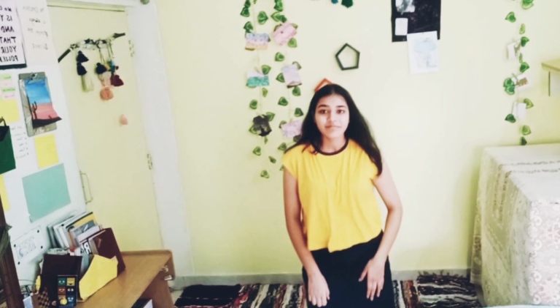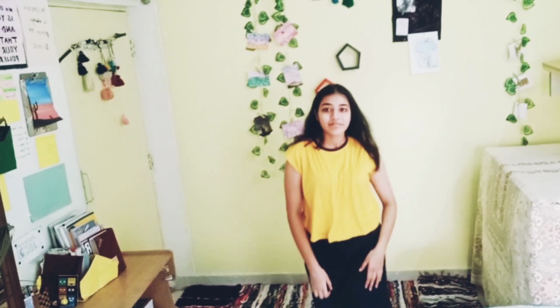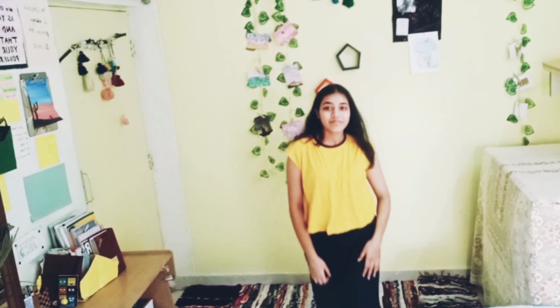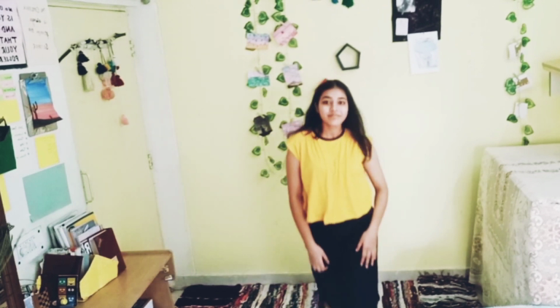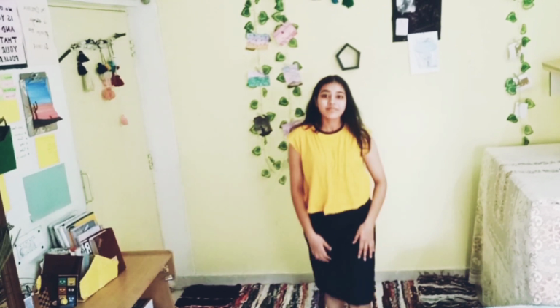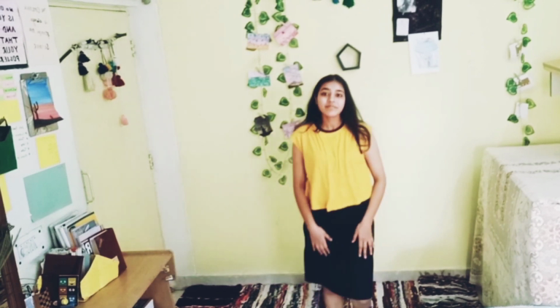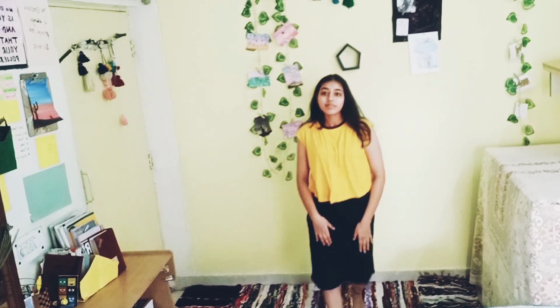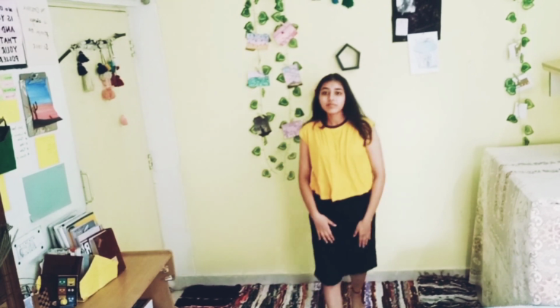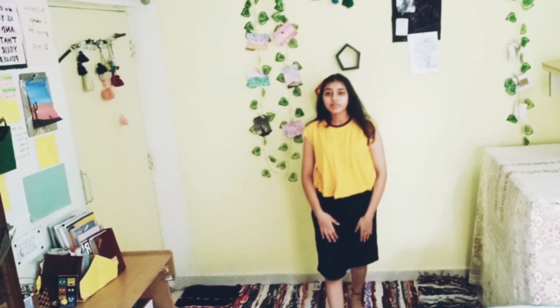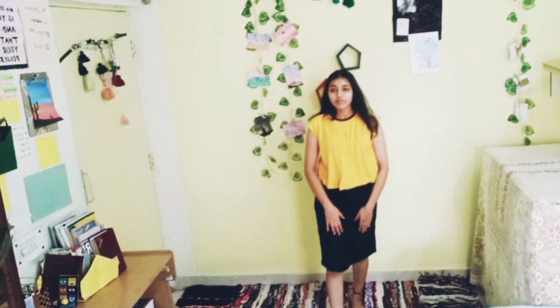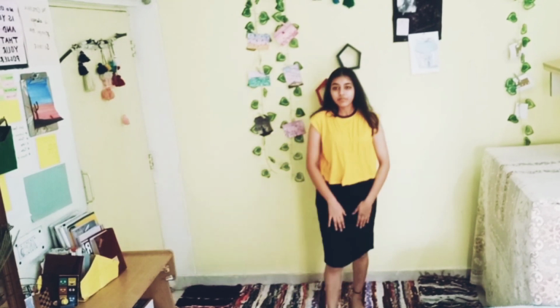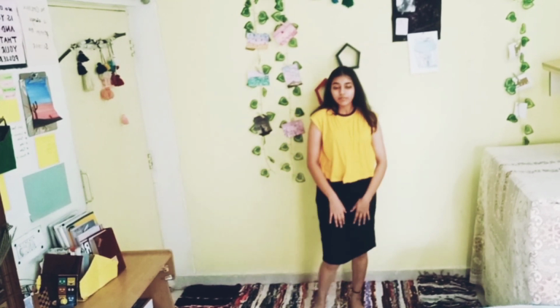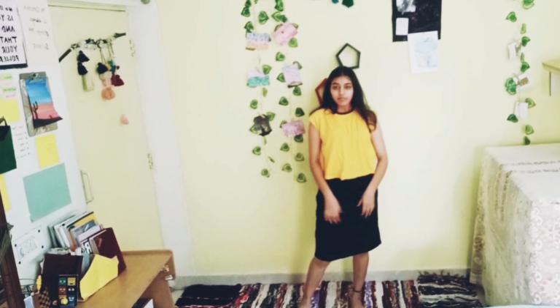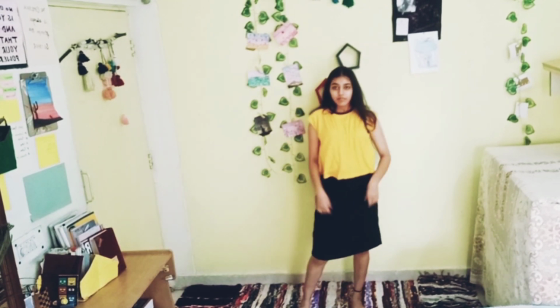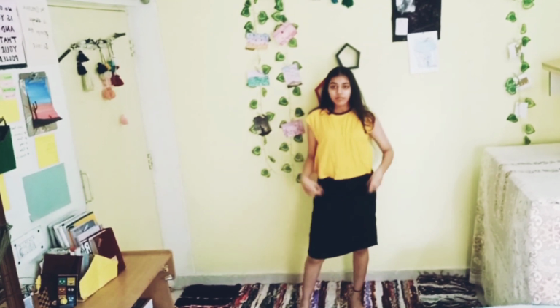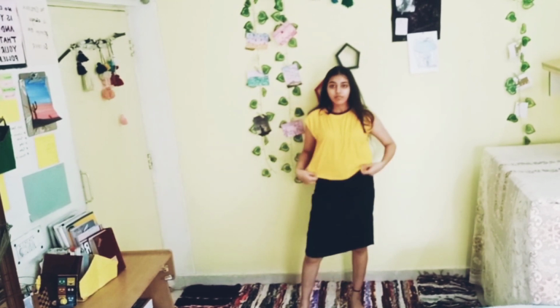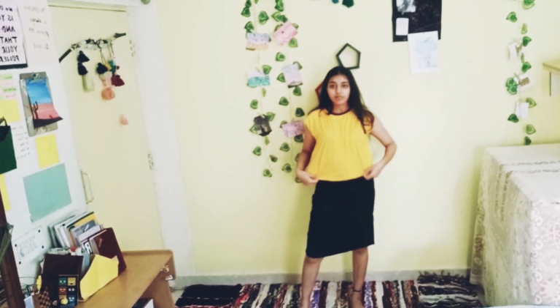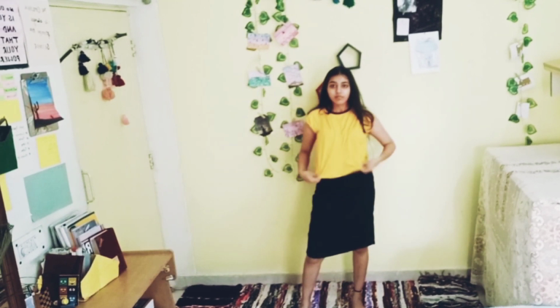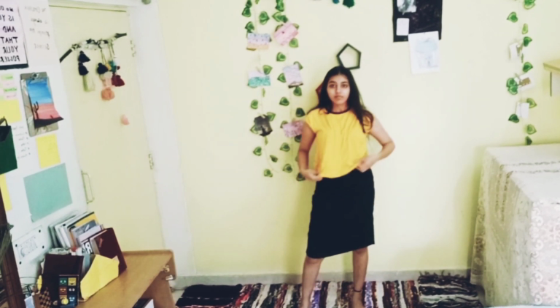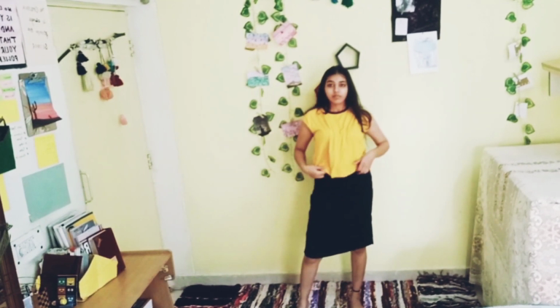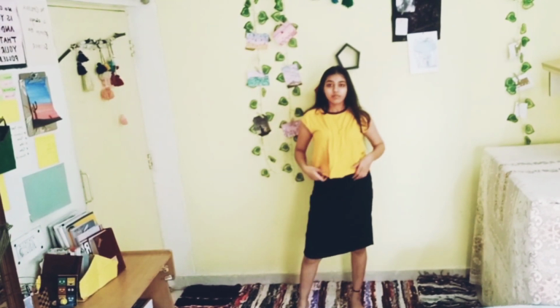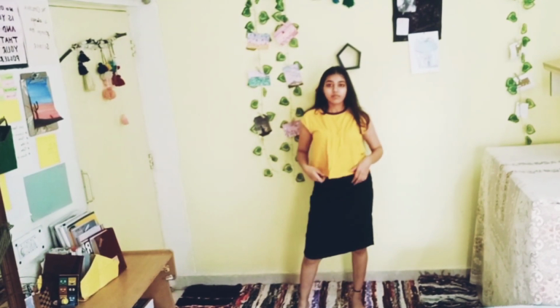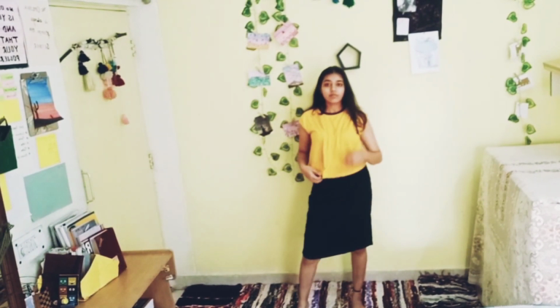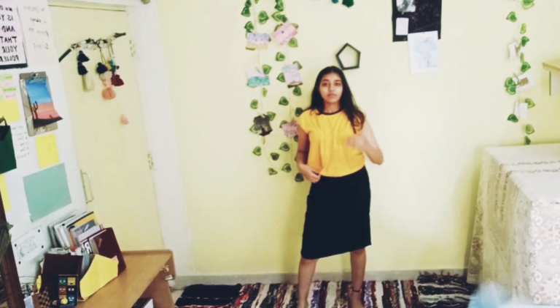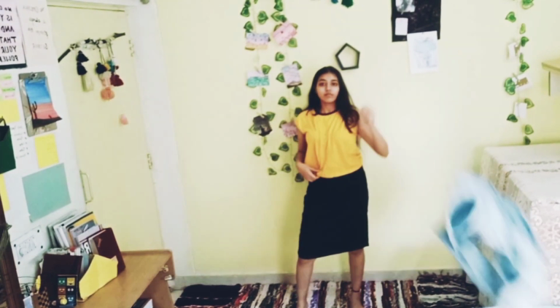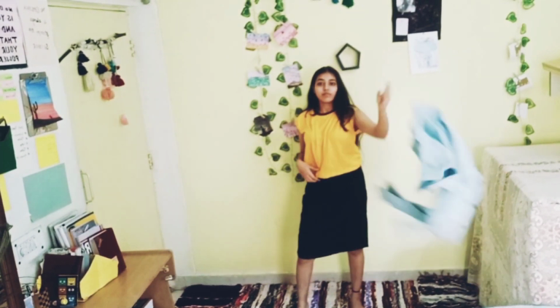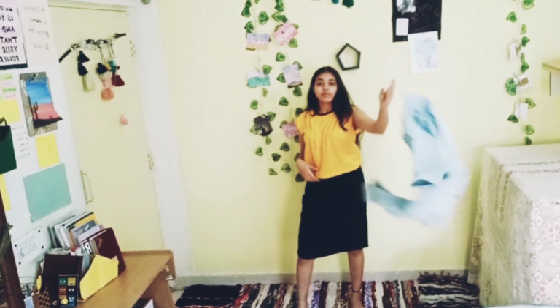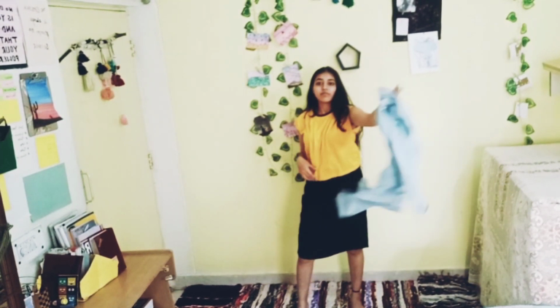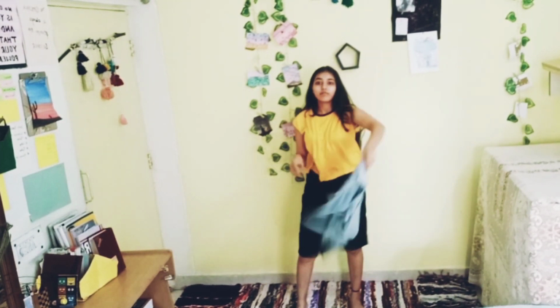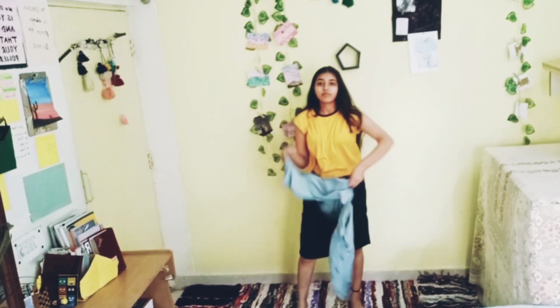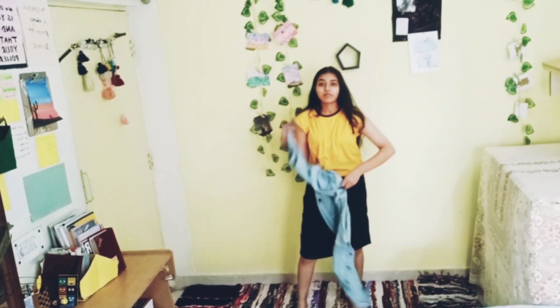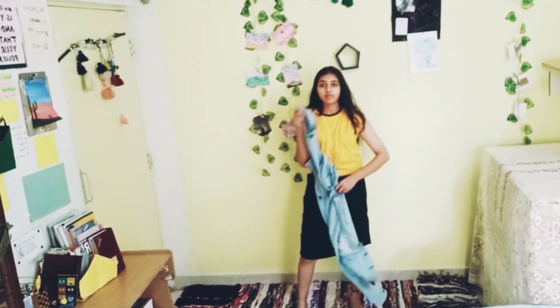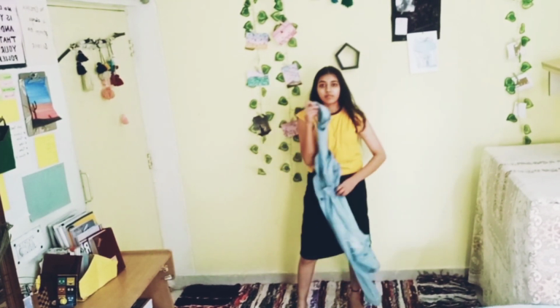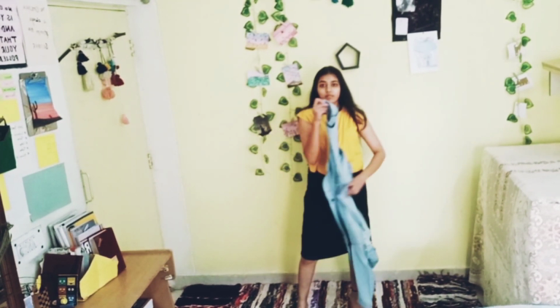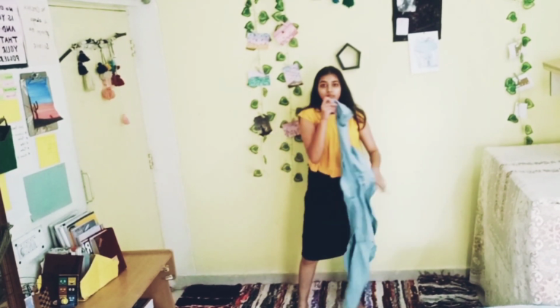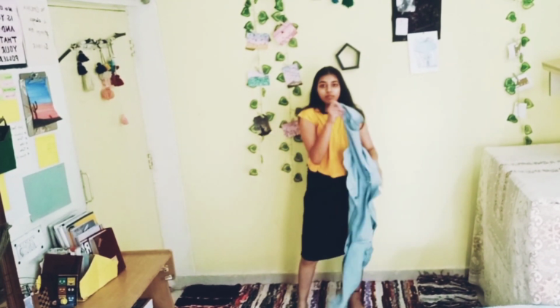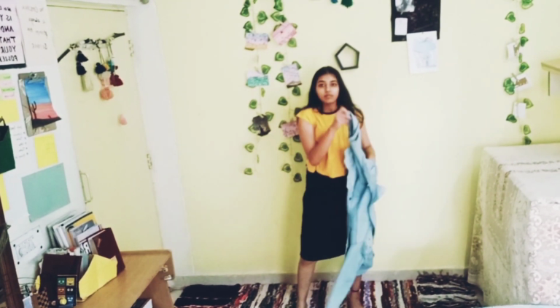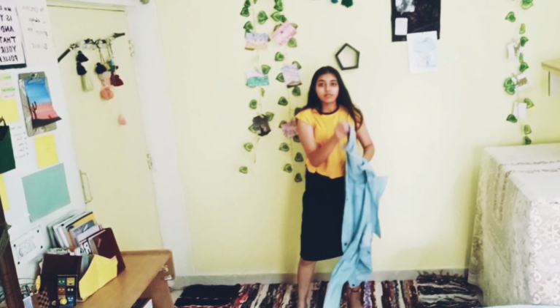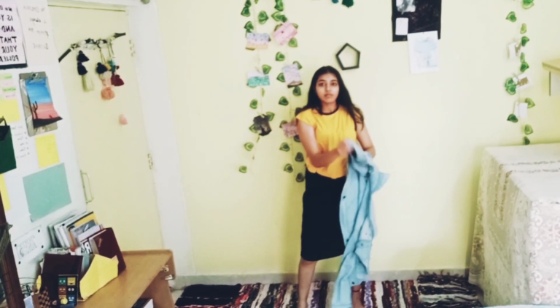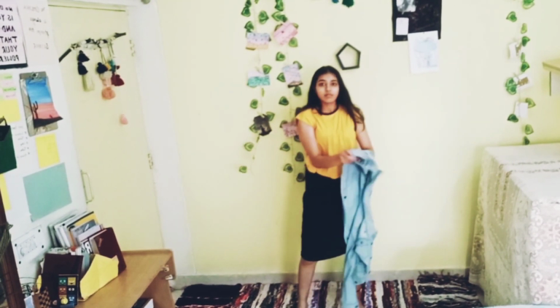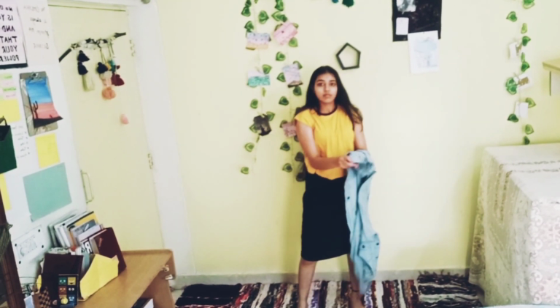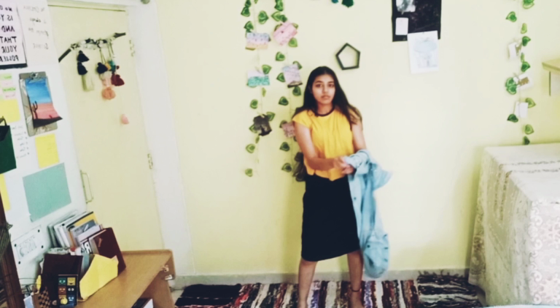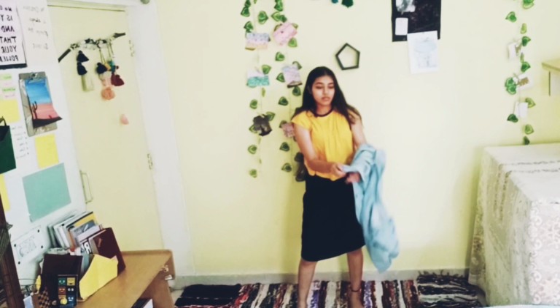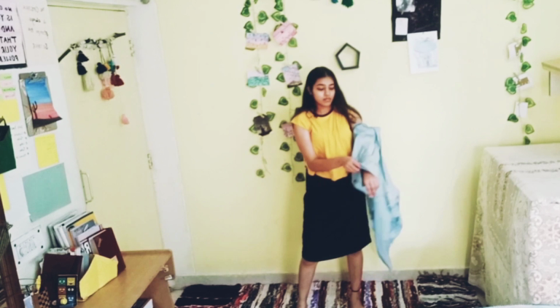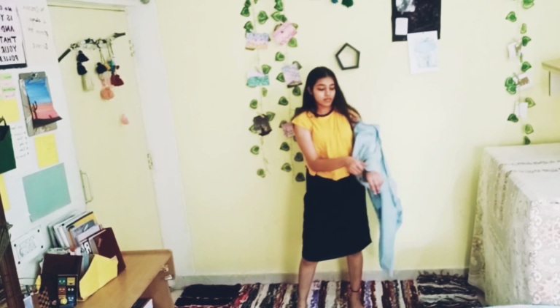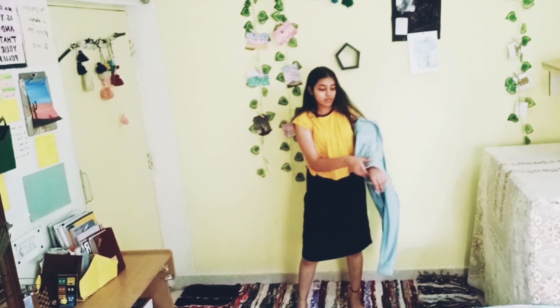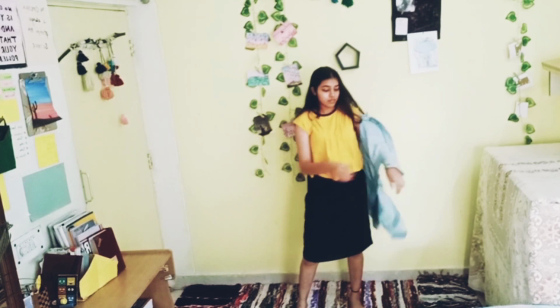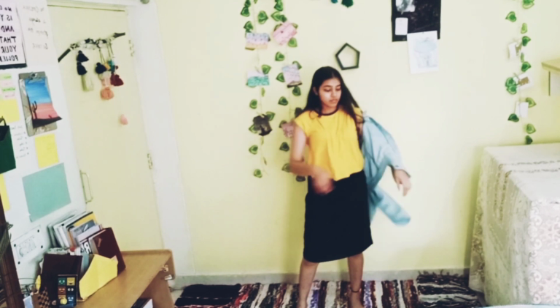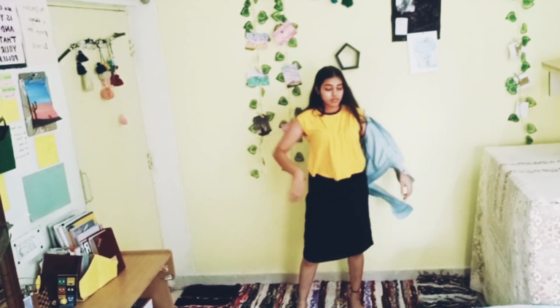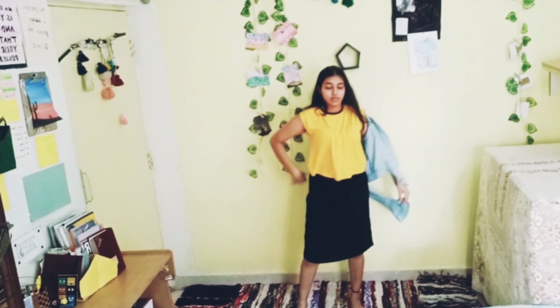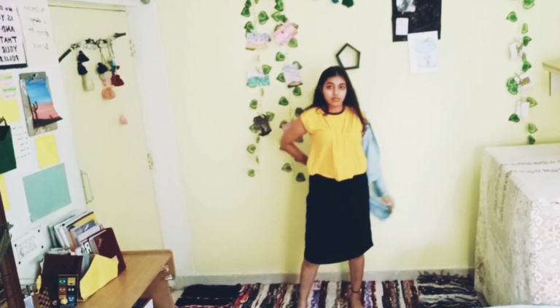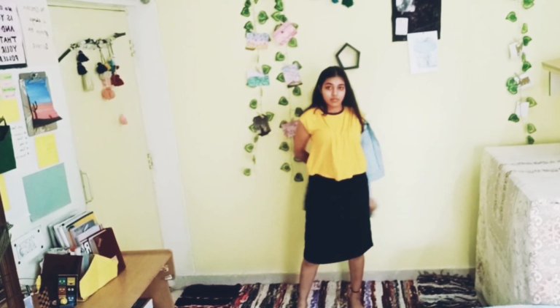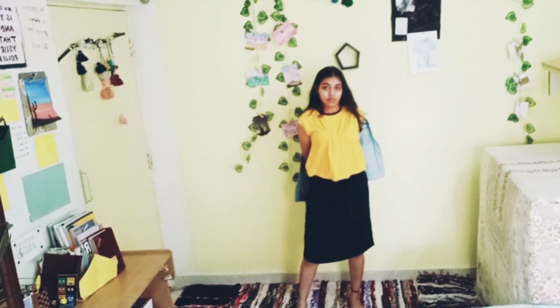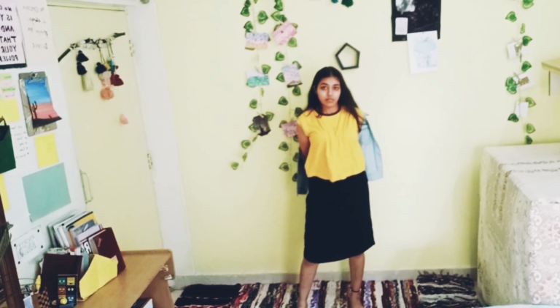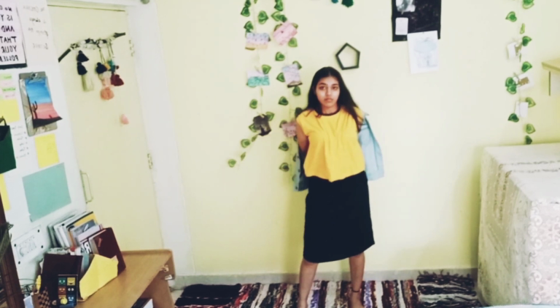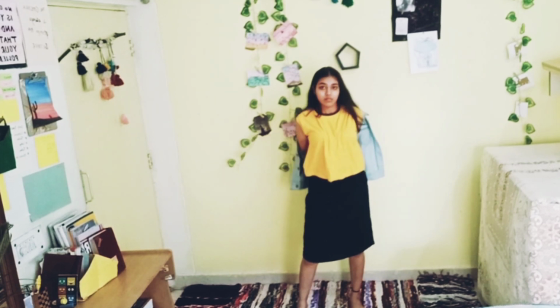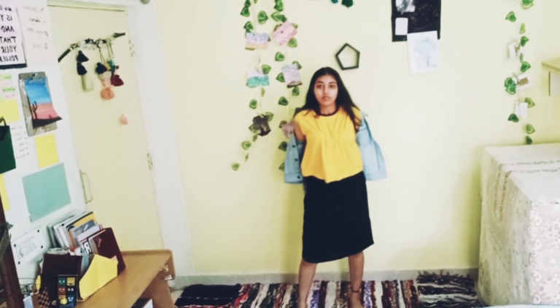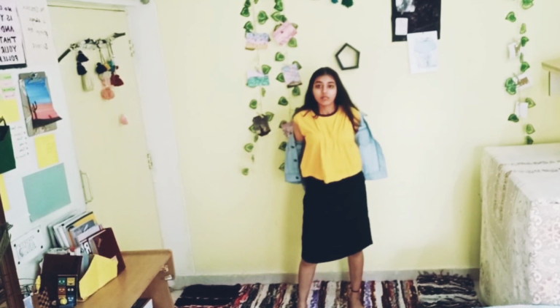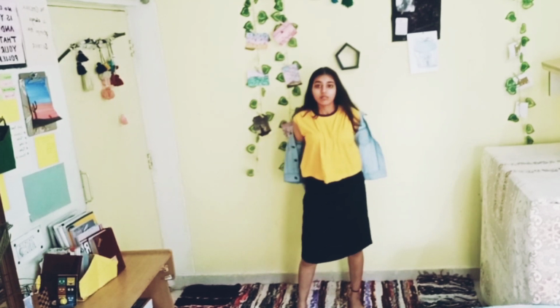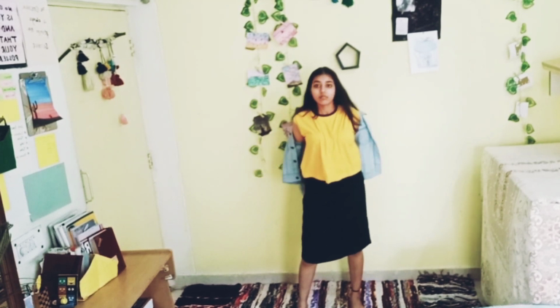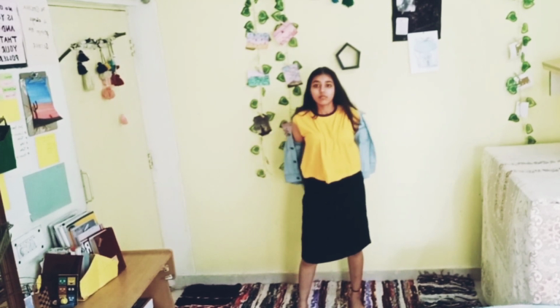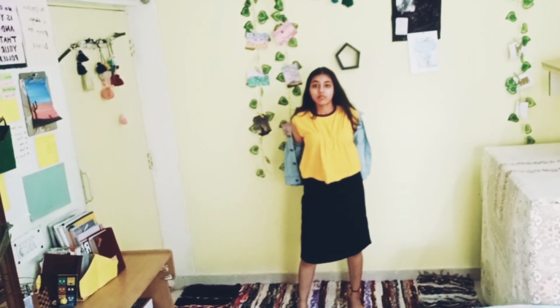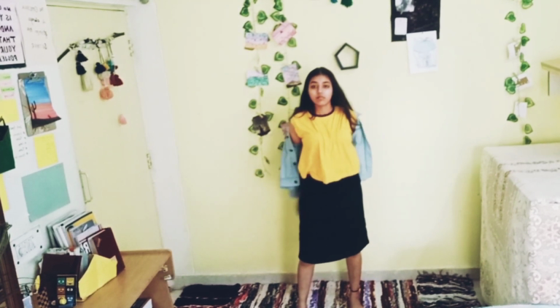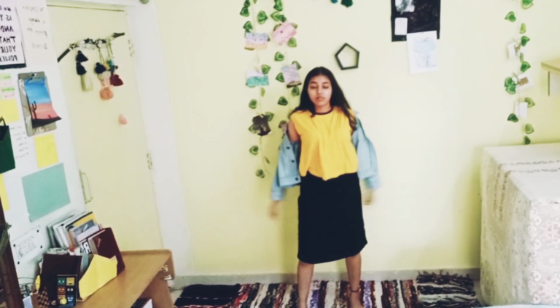In this outfit, I styled a dark blue denim skirt with a yellow t-shirt and denim jacket. Don't forget to wear sneakers.